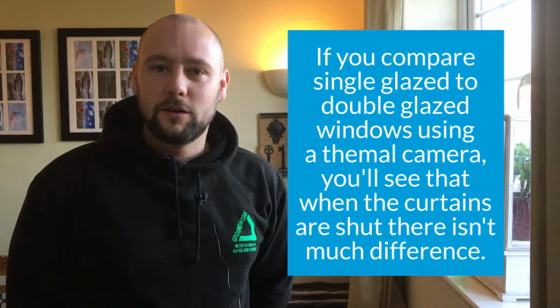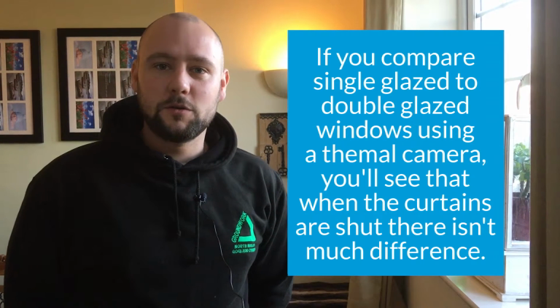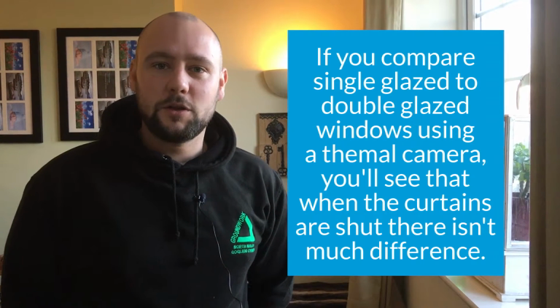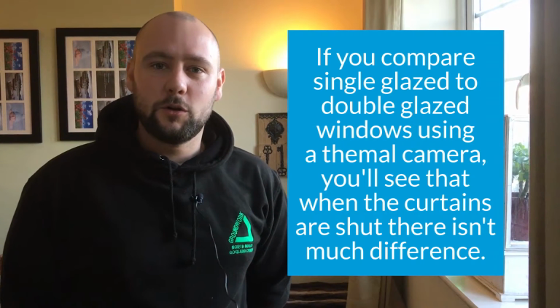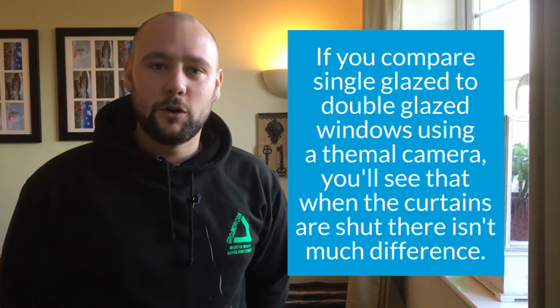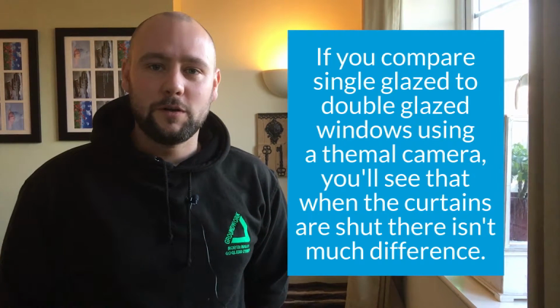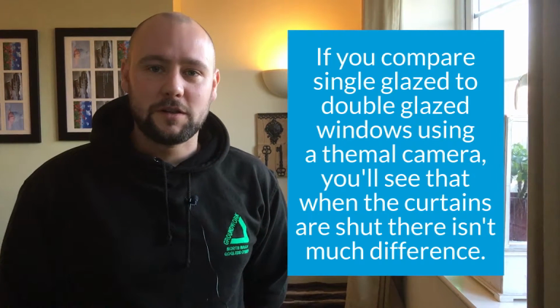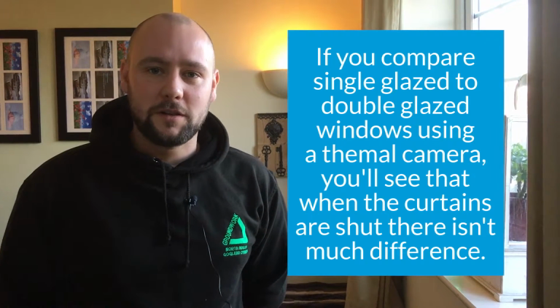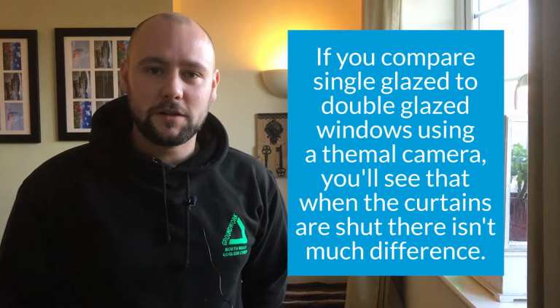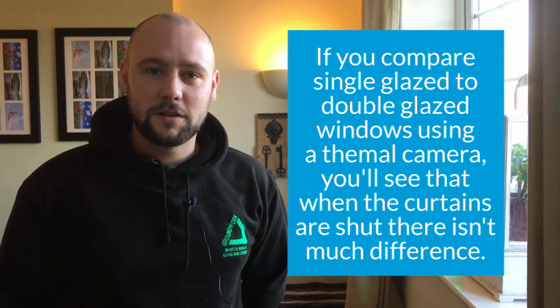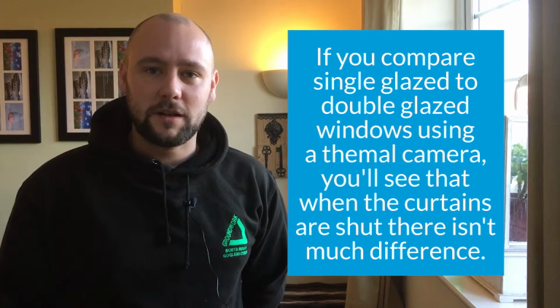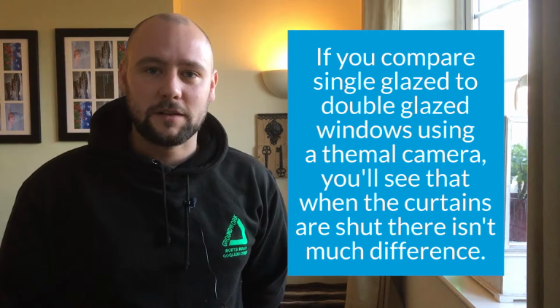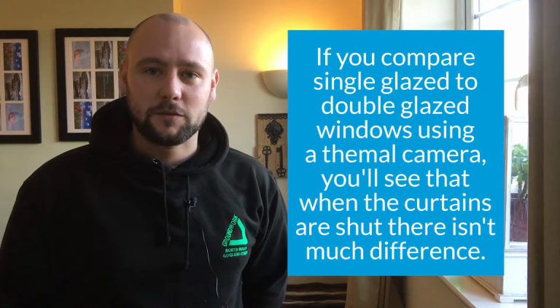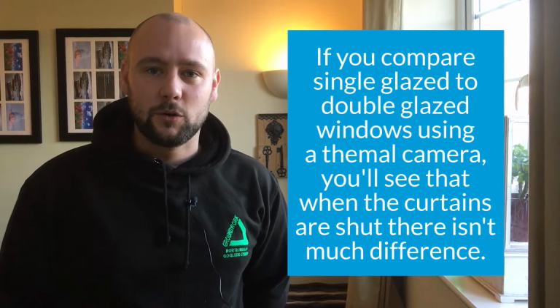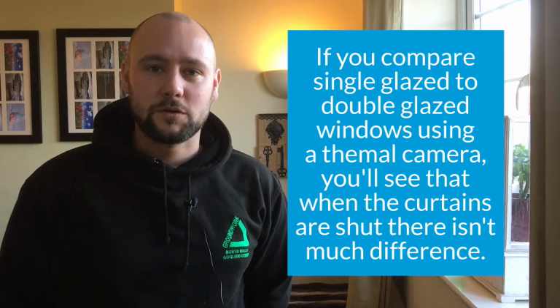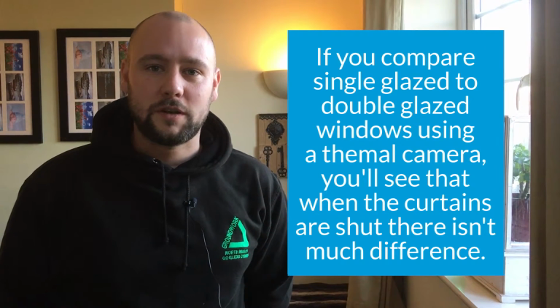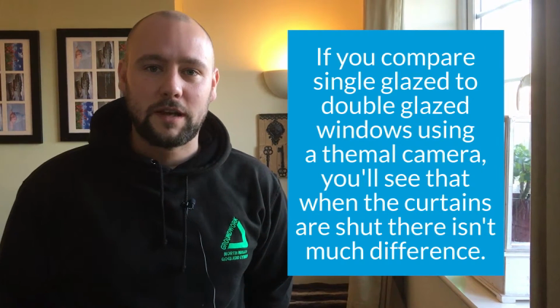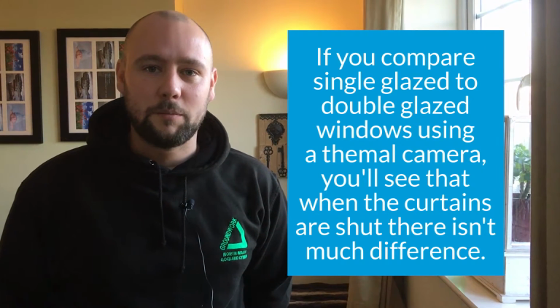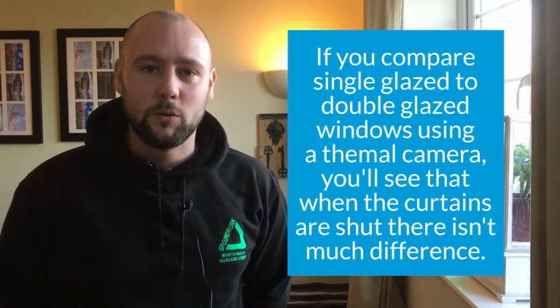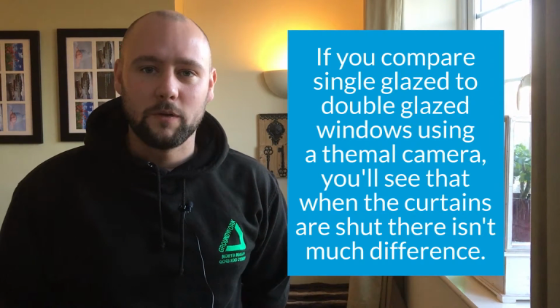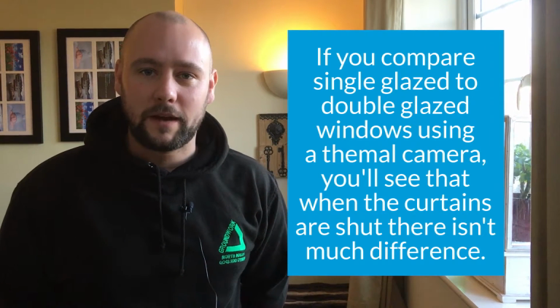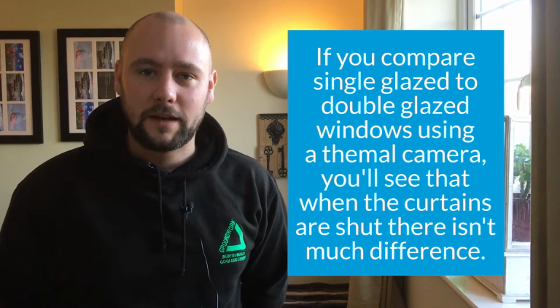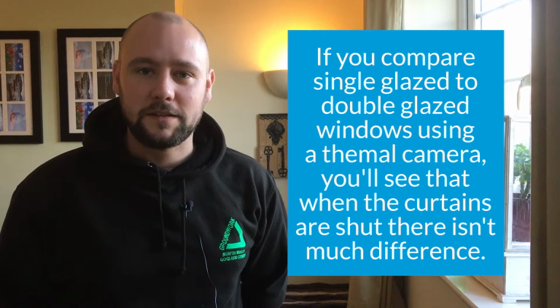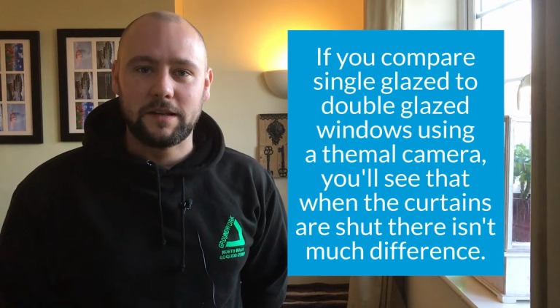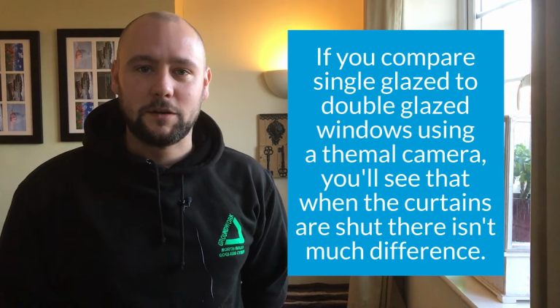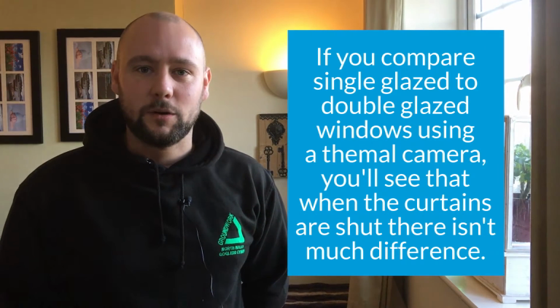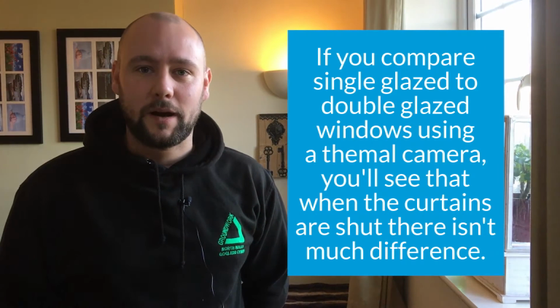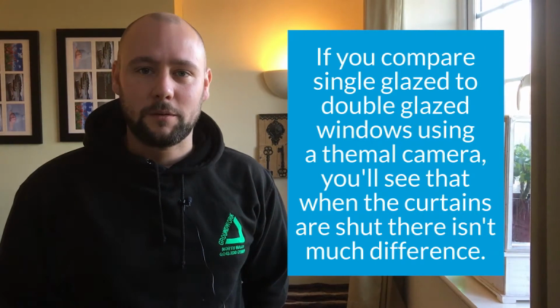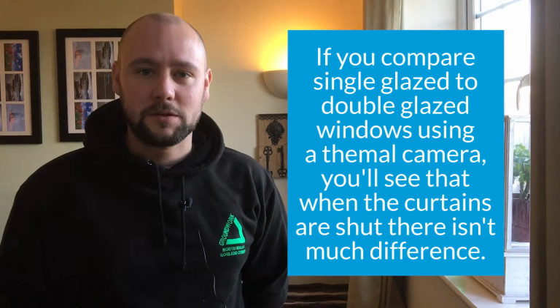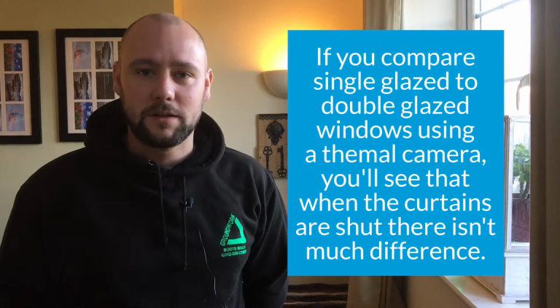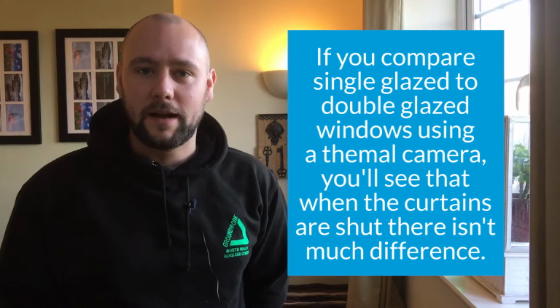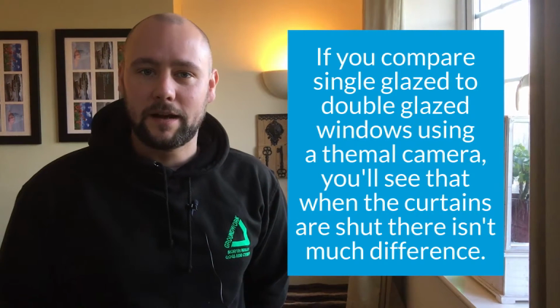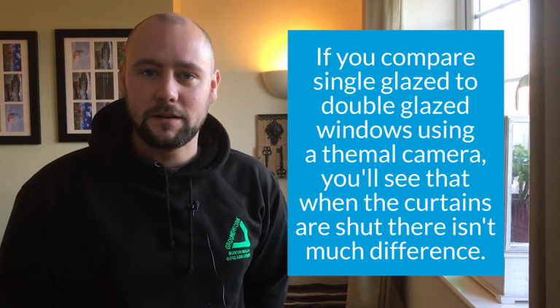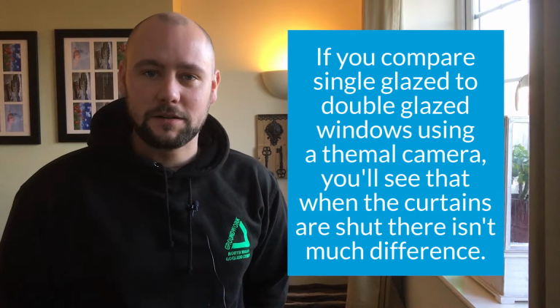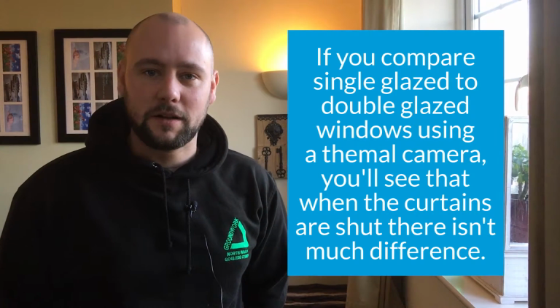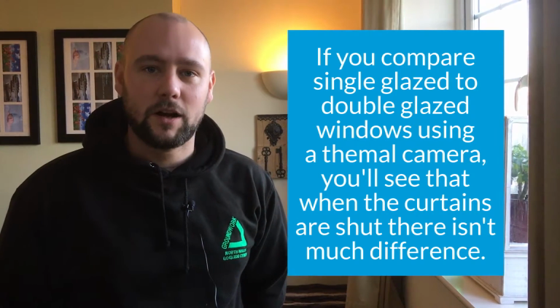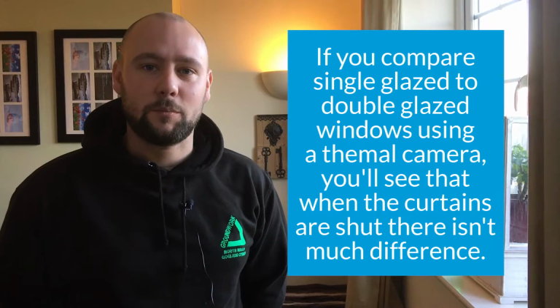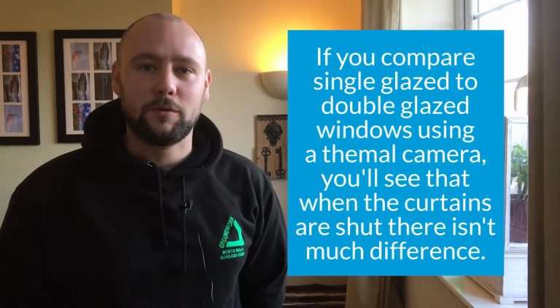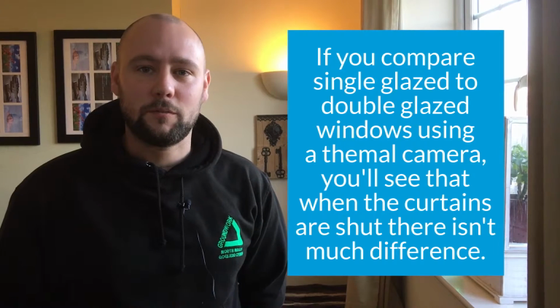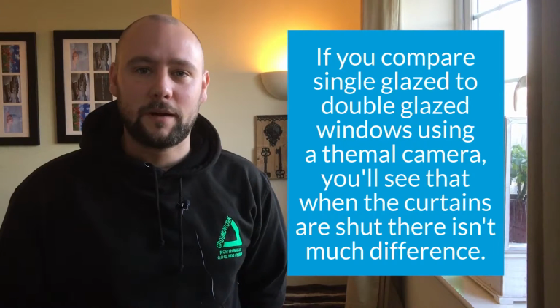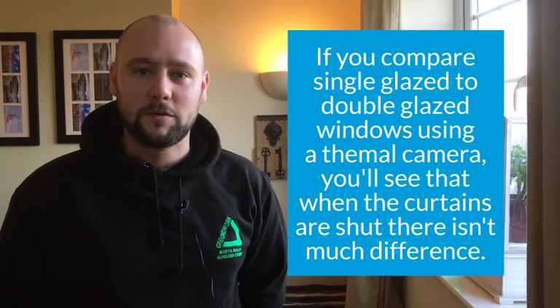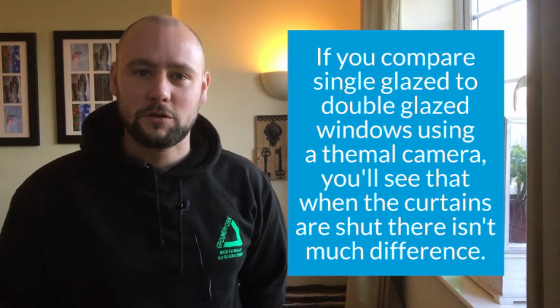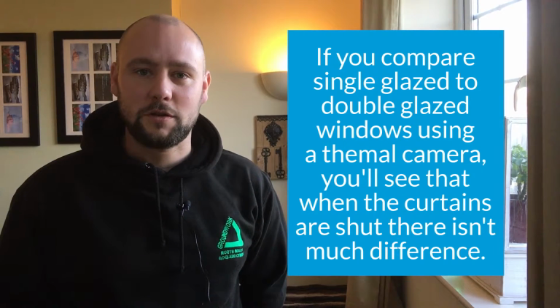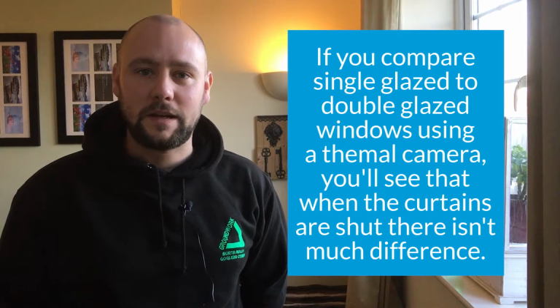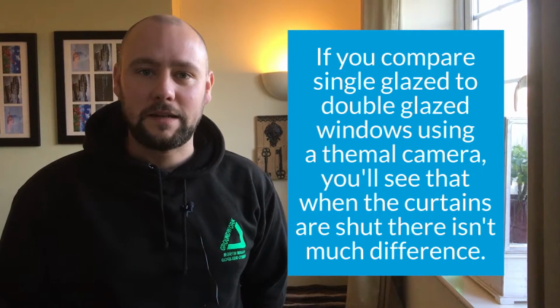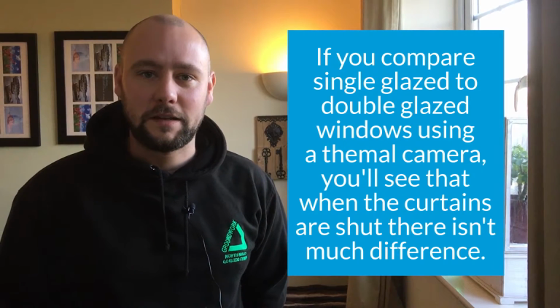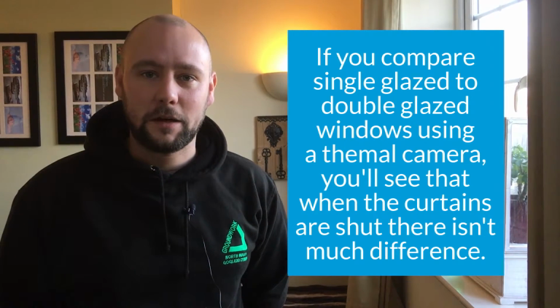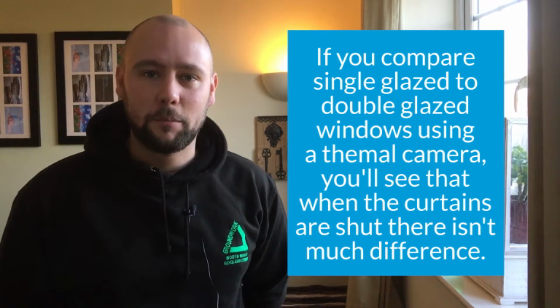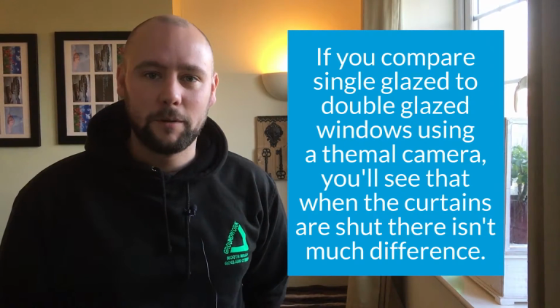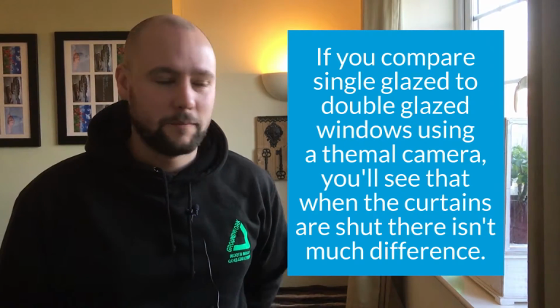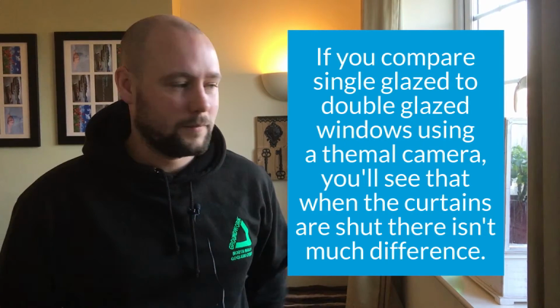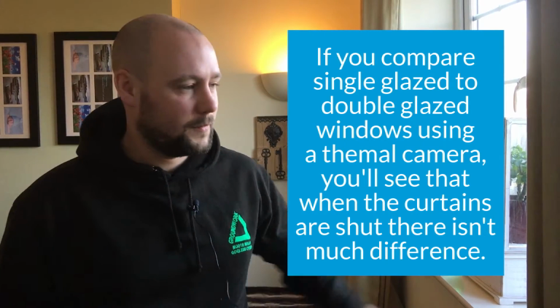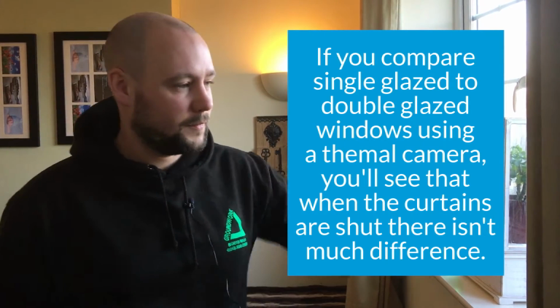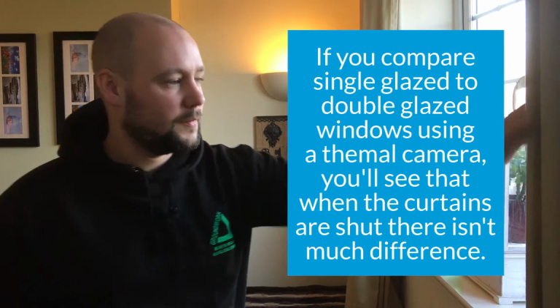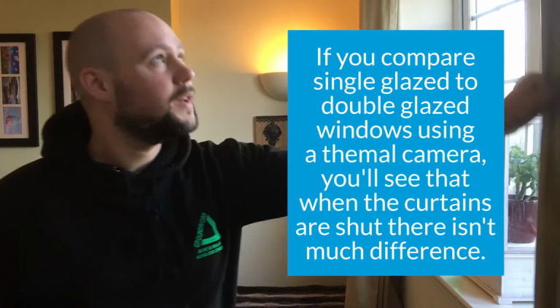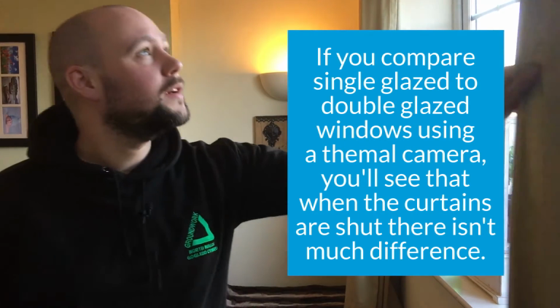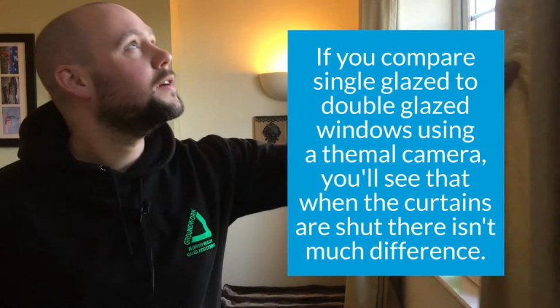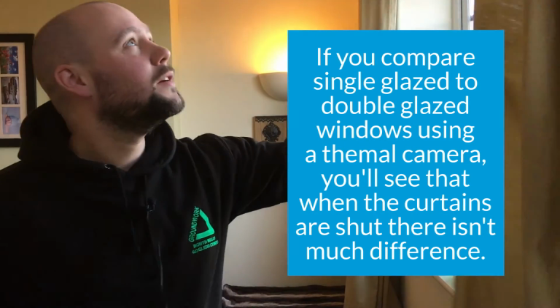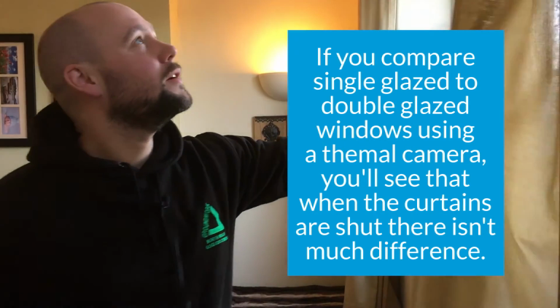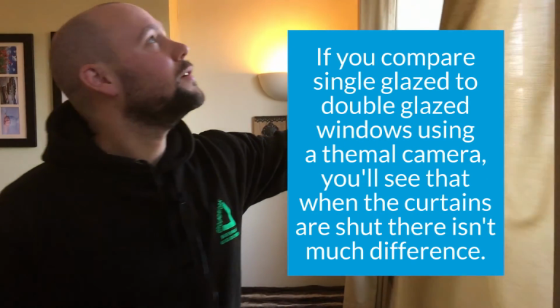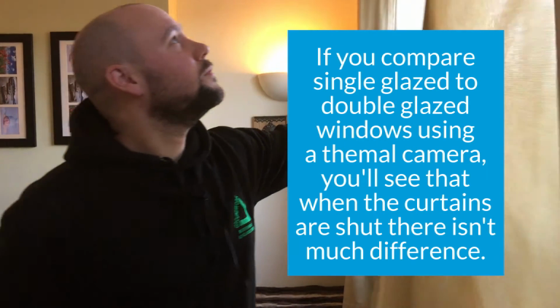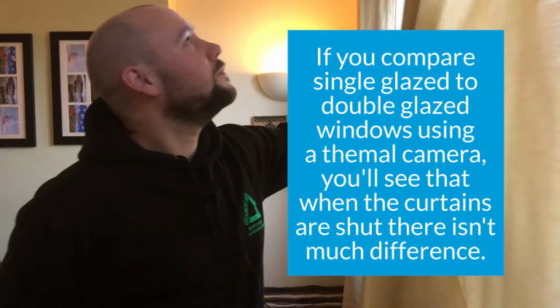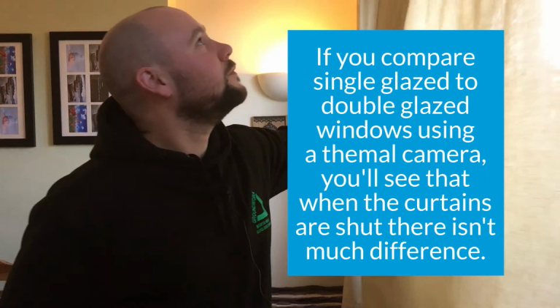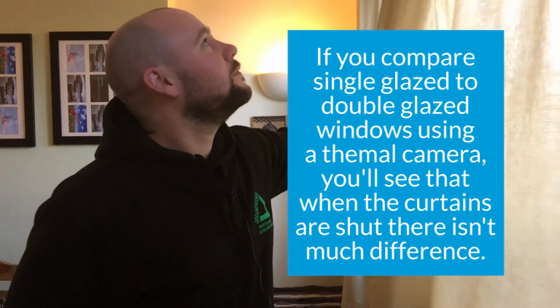Closing your curtains at dusk is of course going to keep all that heat in your house and it's going to help you from having to turn the heating up.